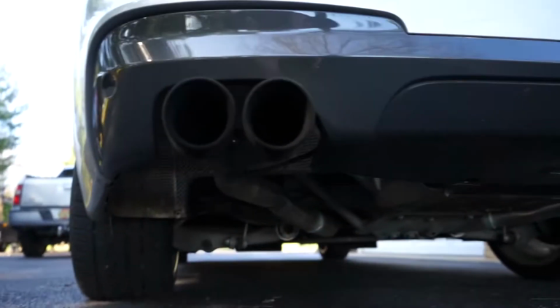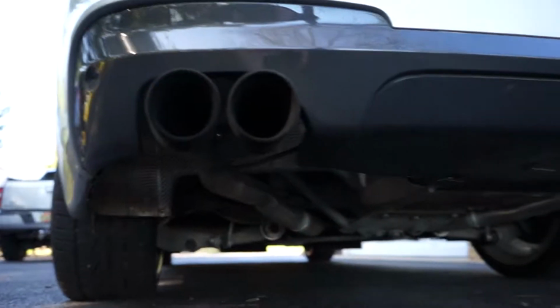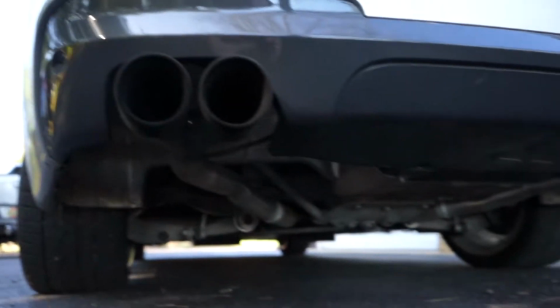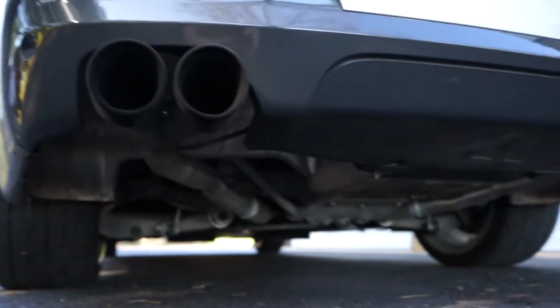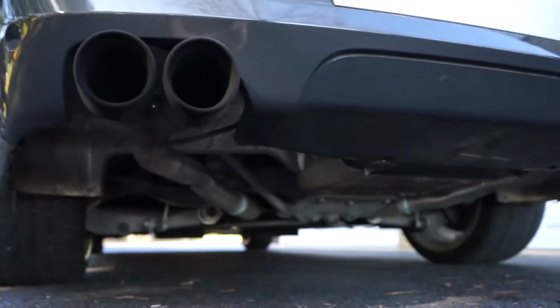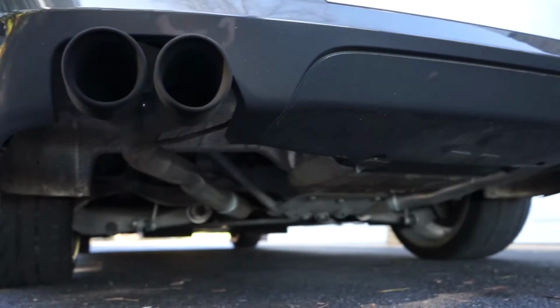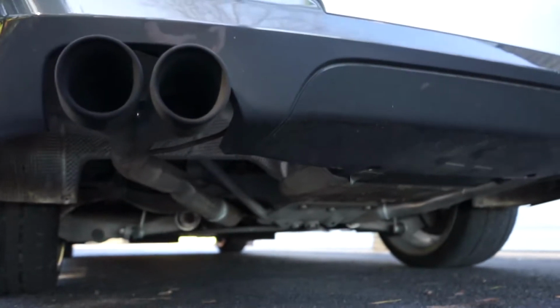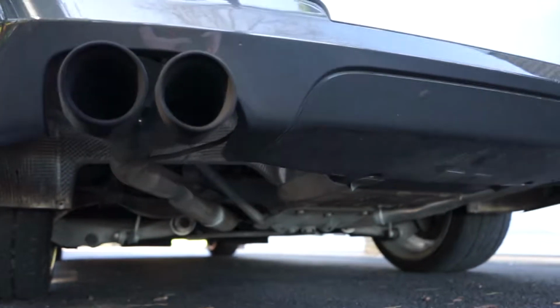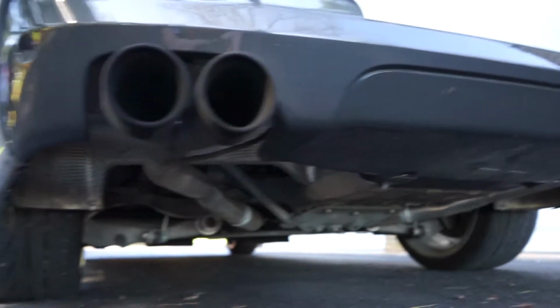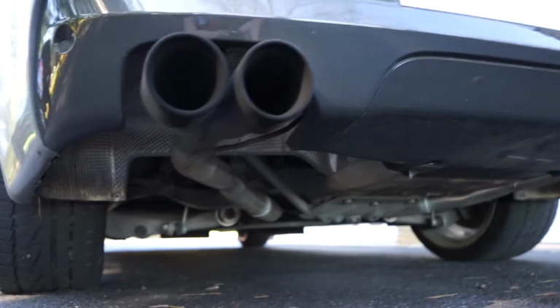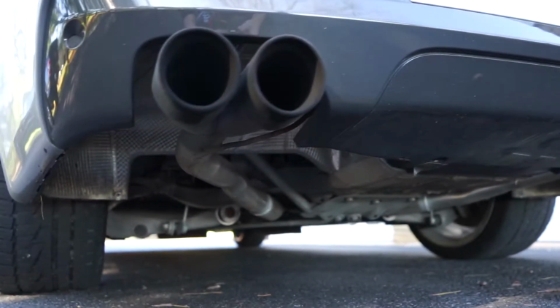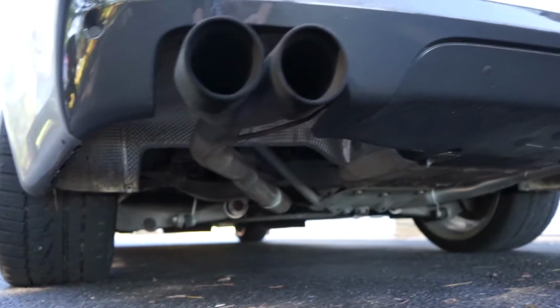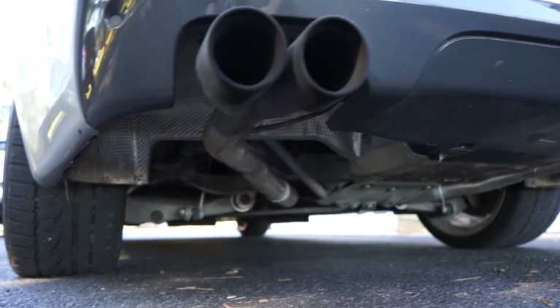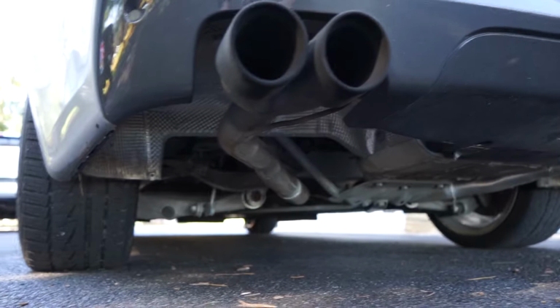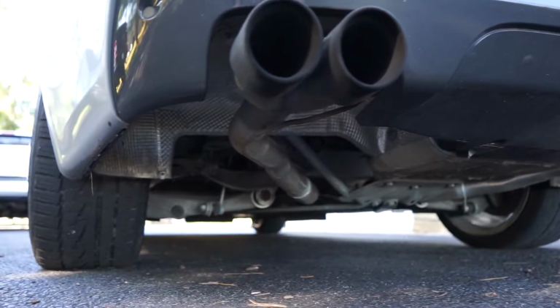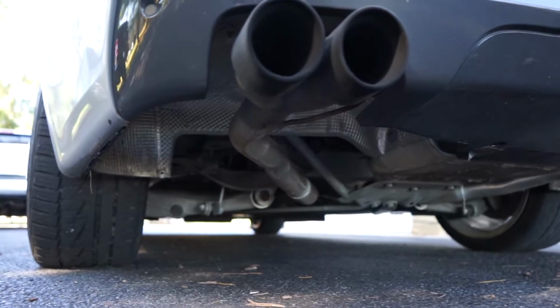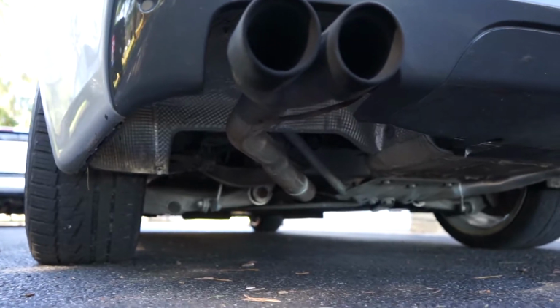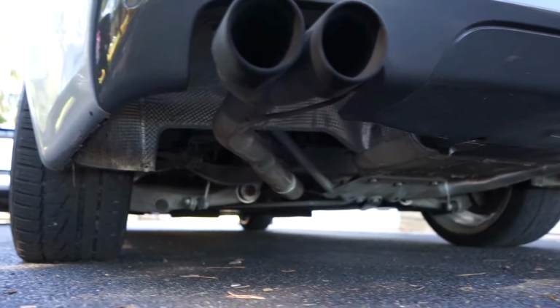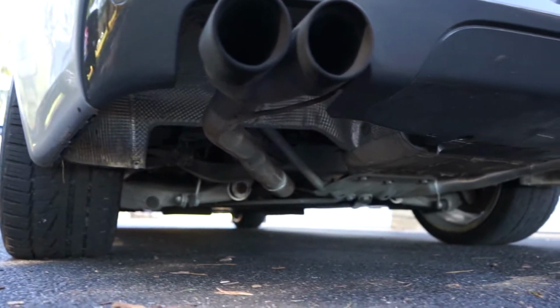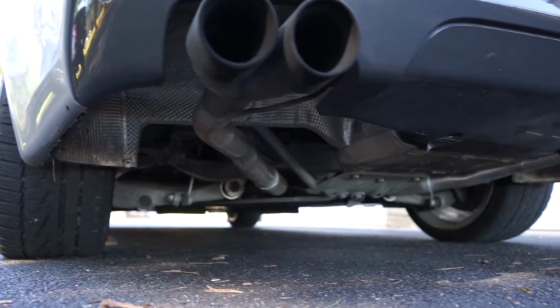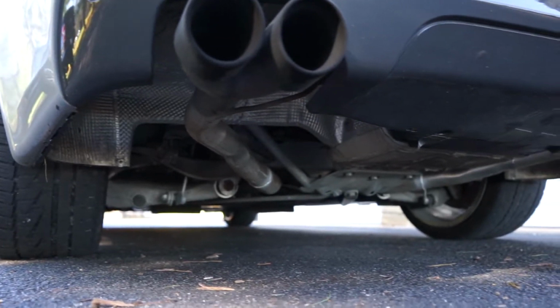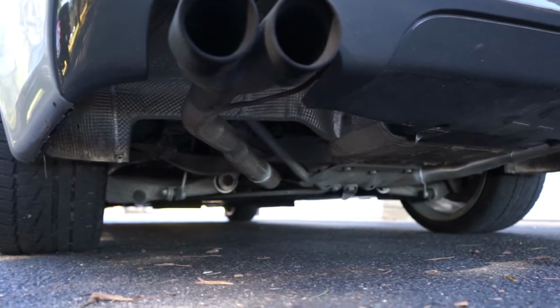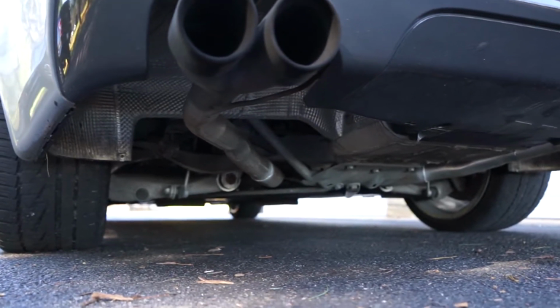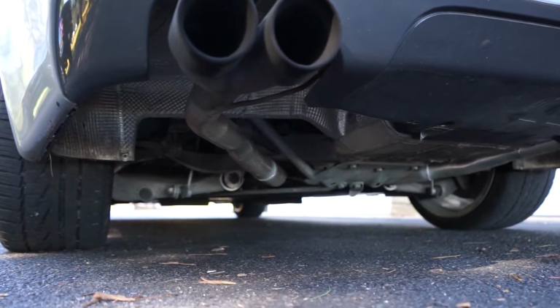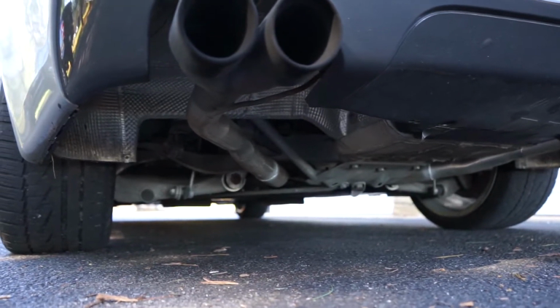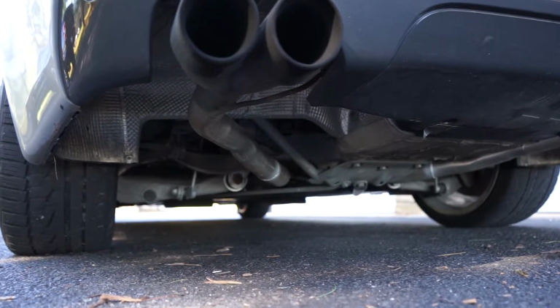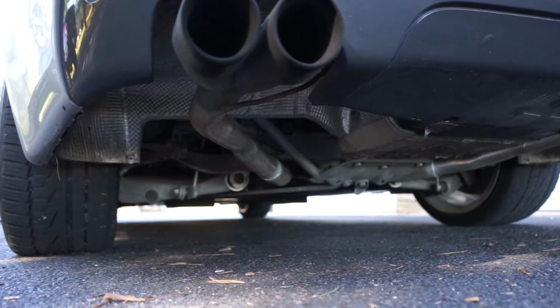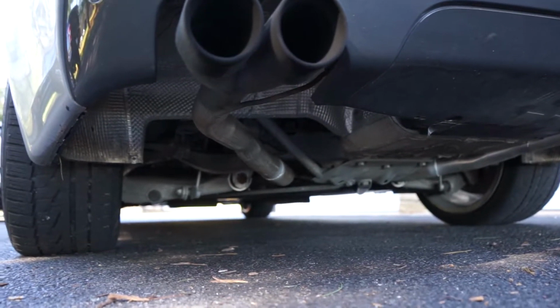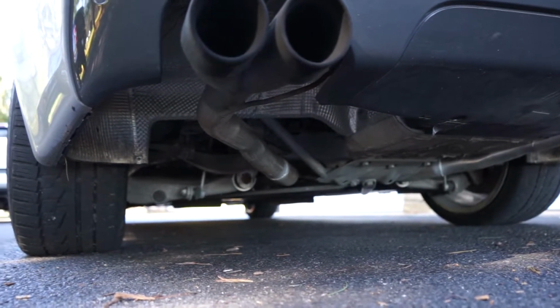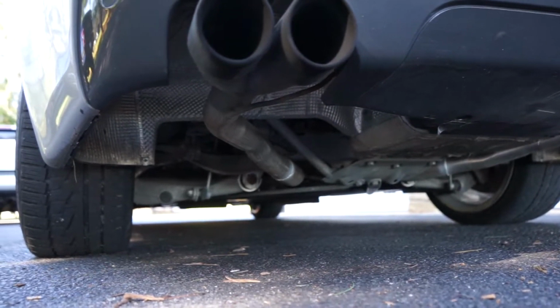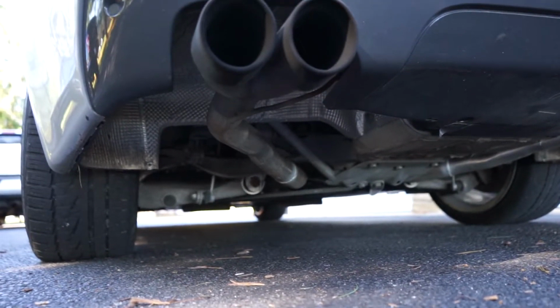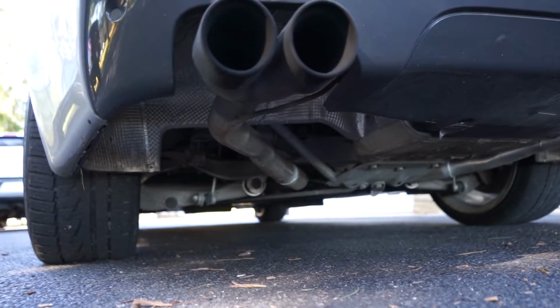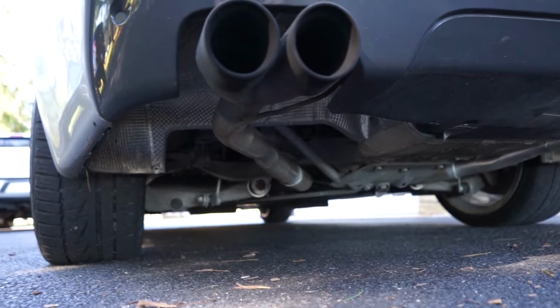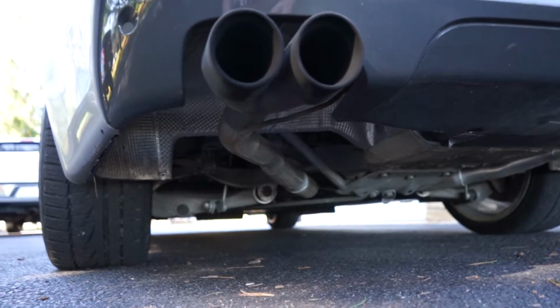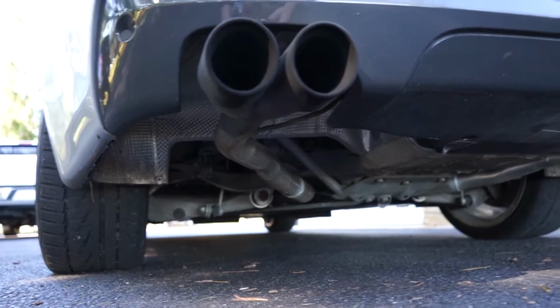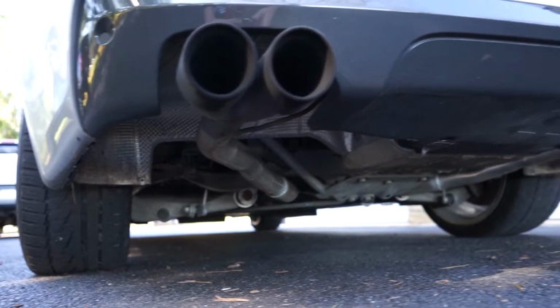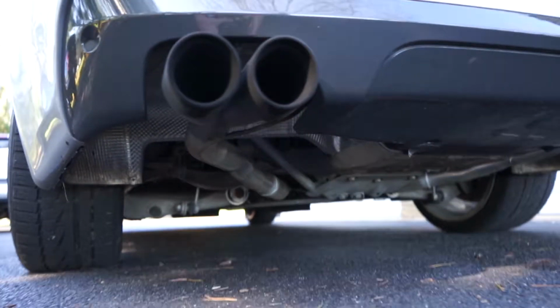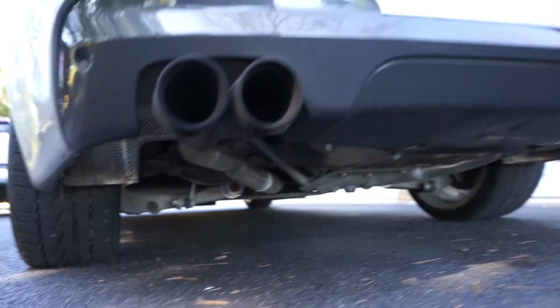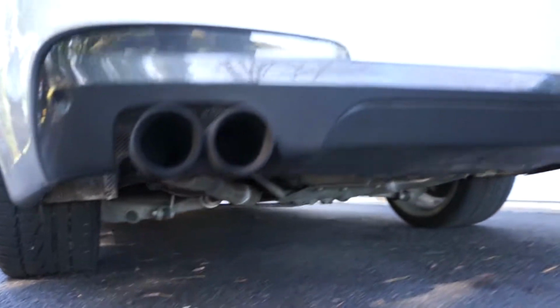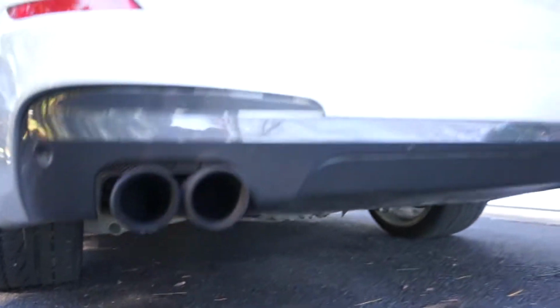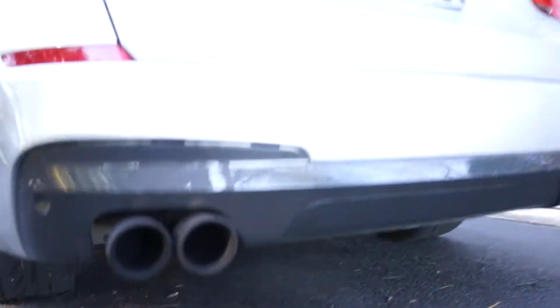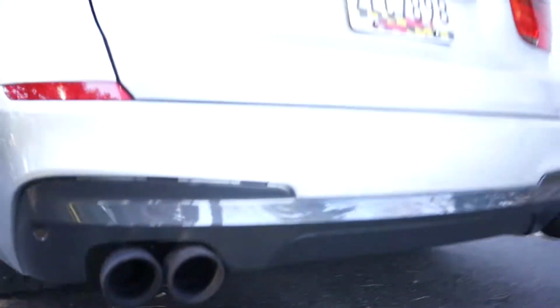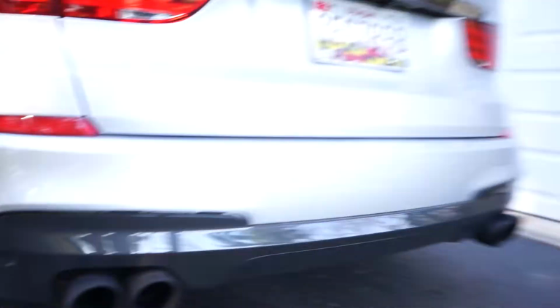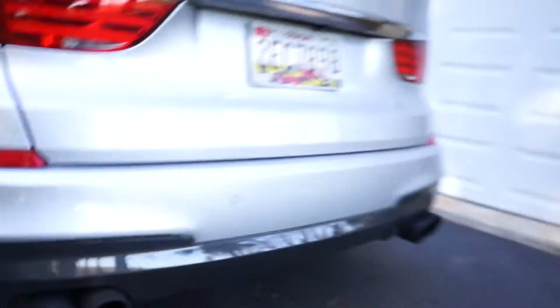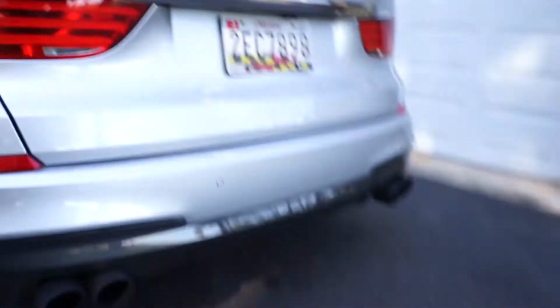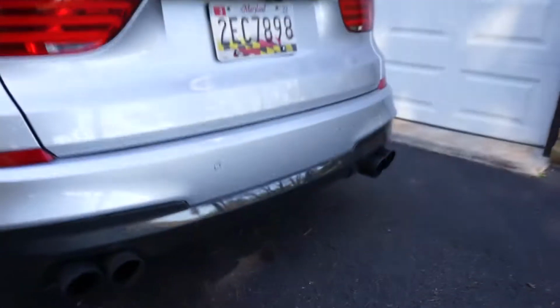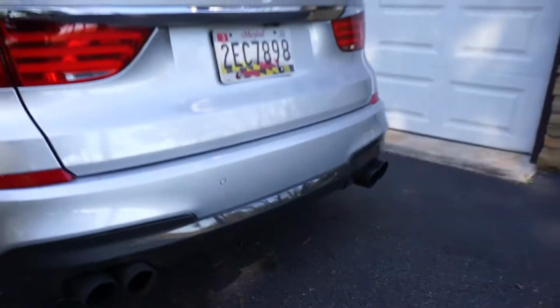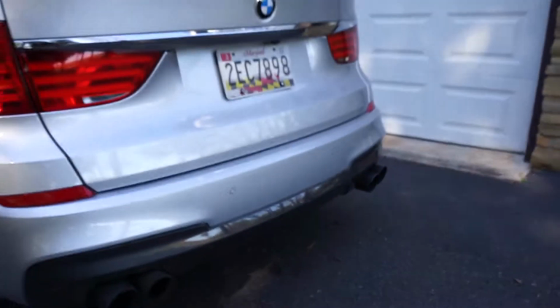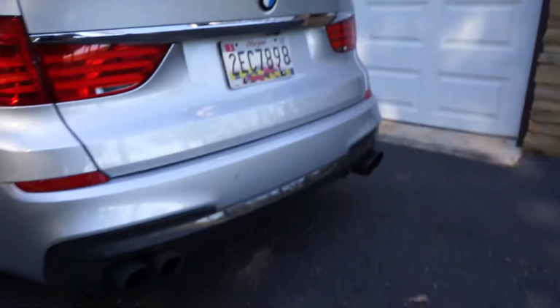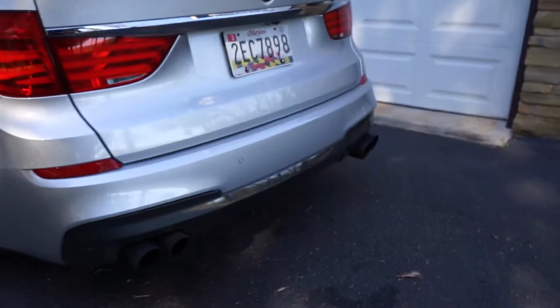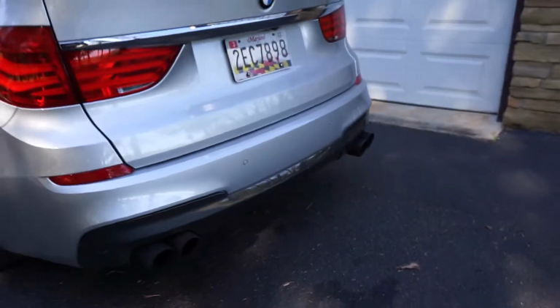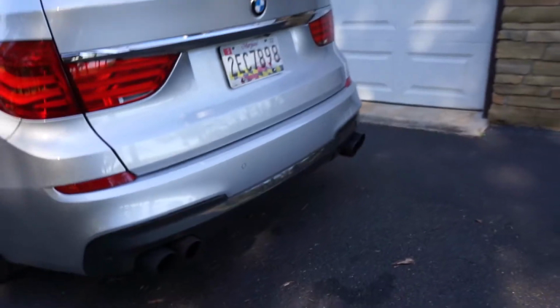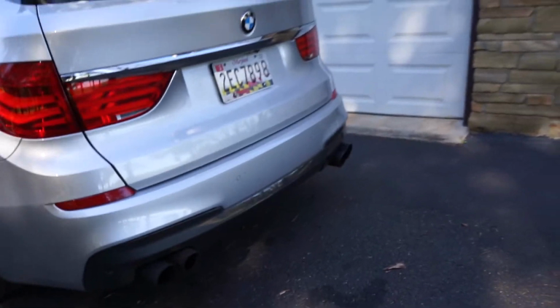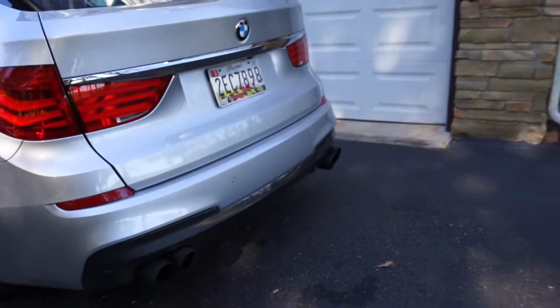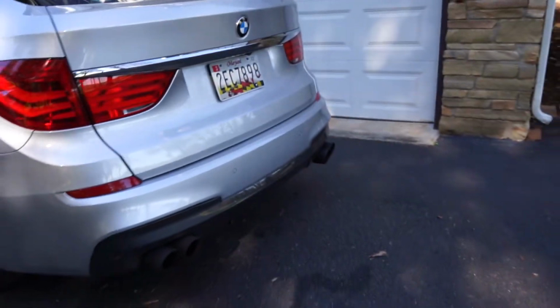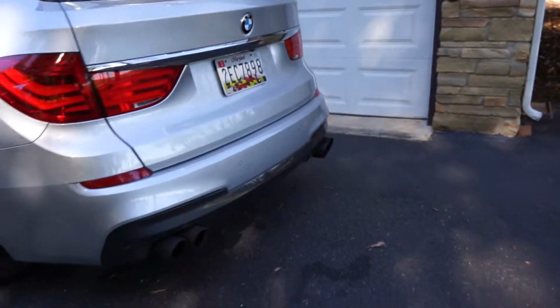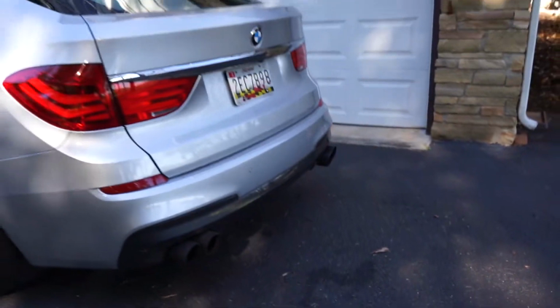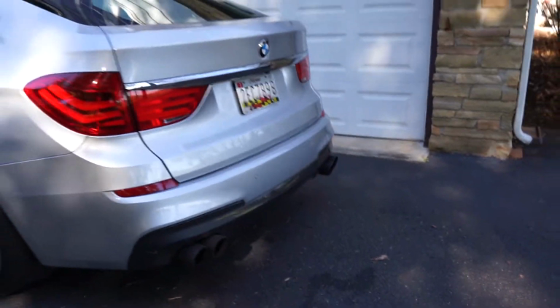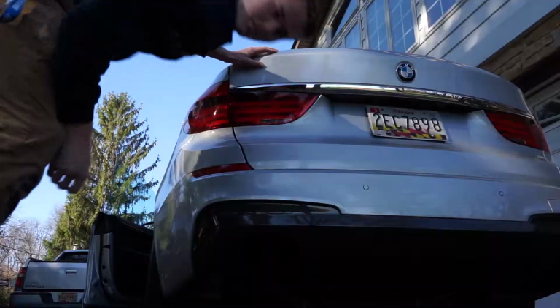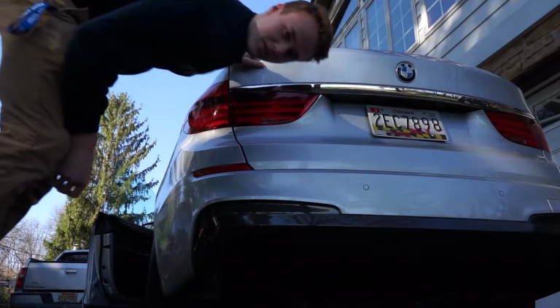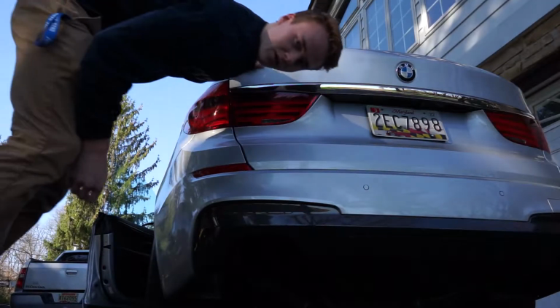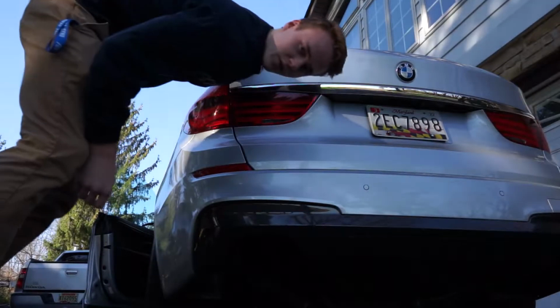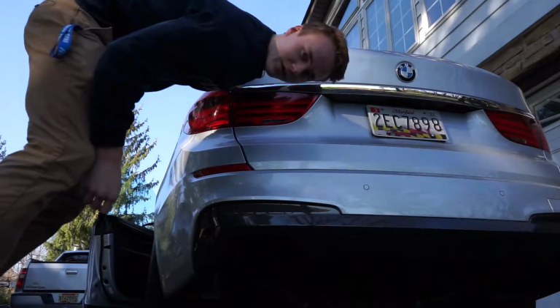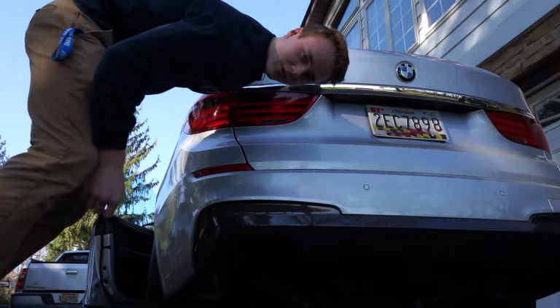For the exhaust I have the quad tips. I did a muffler delete — as you can see there — I still have the resonator and the cats. Sounds really nice.